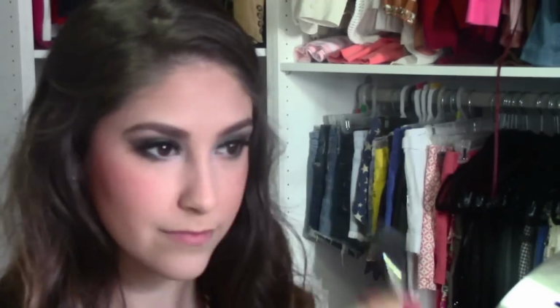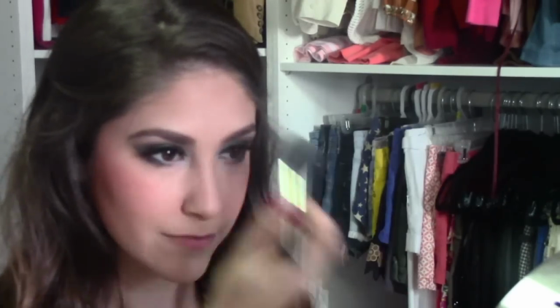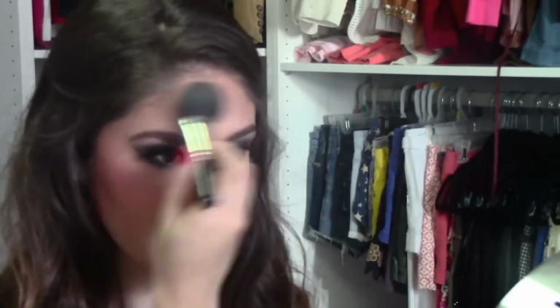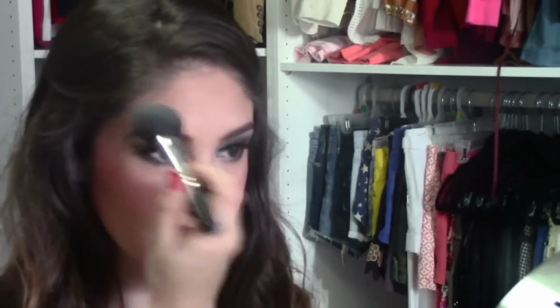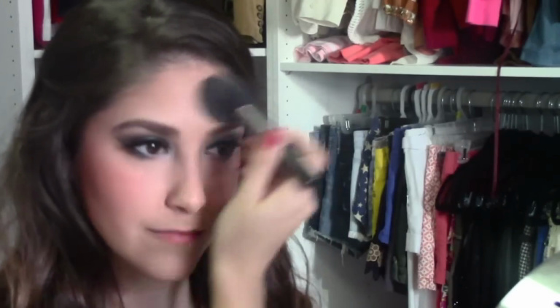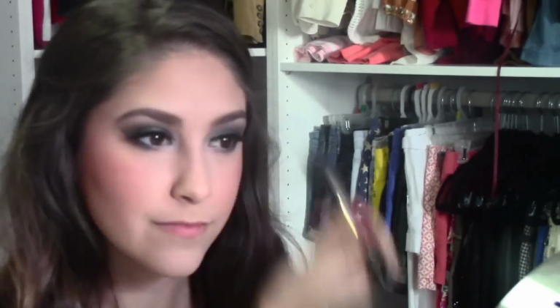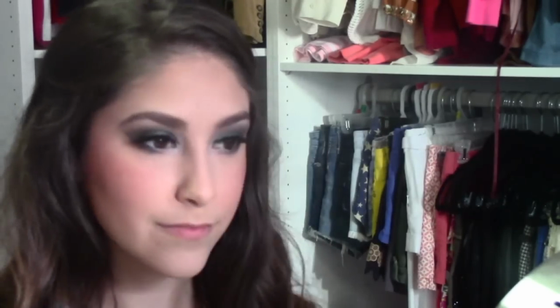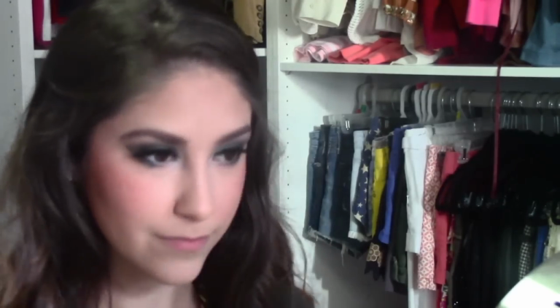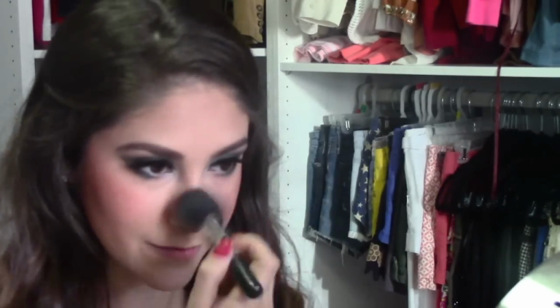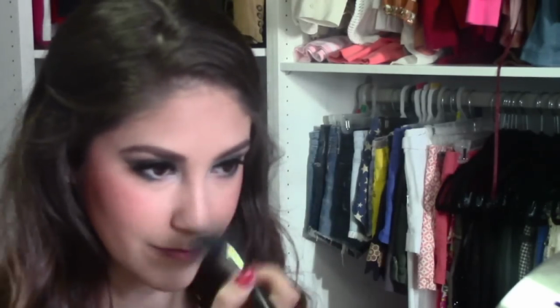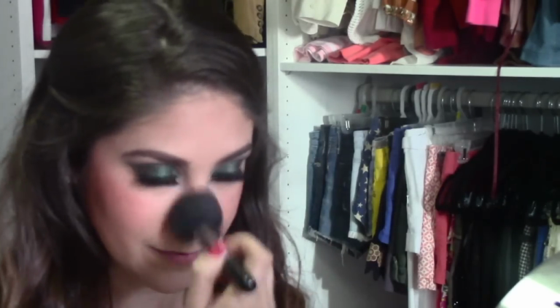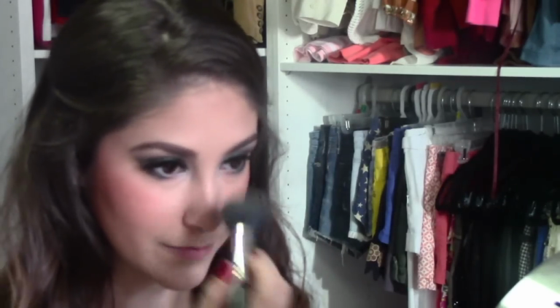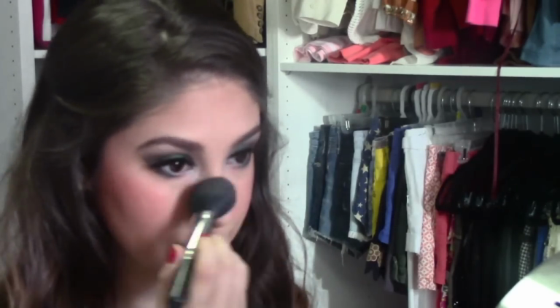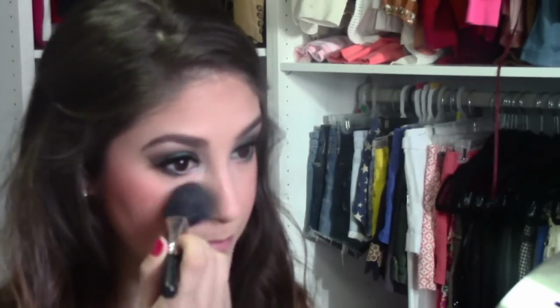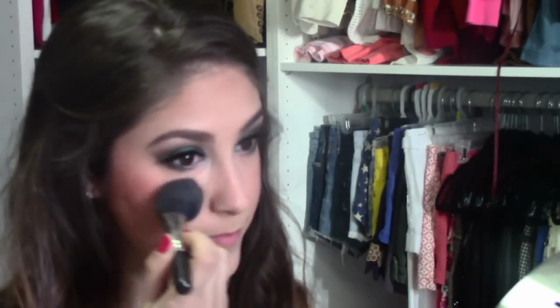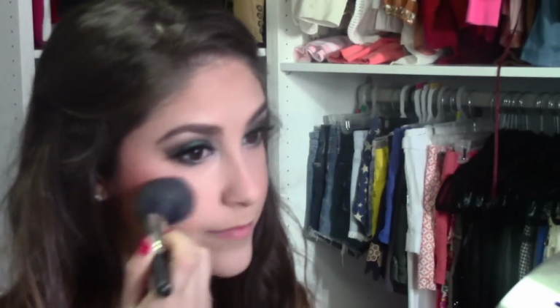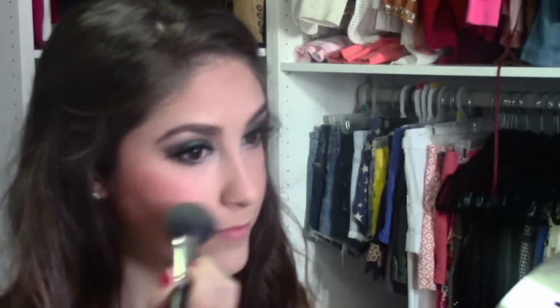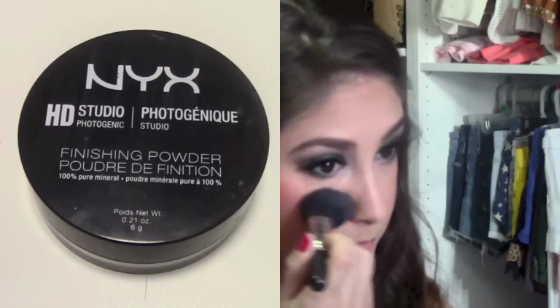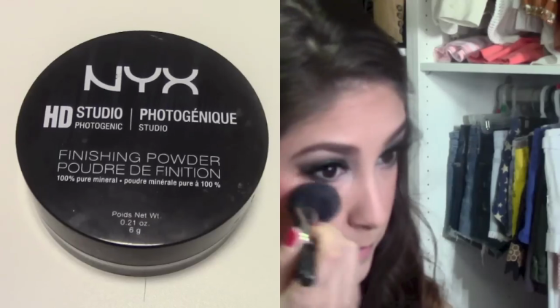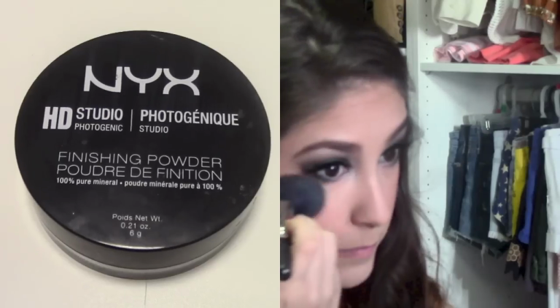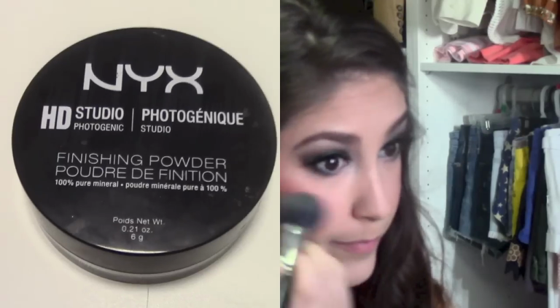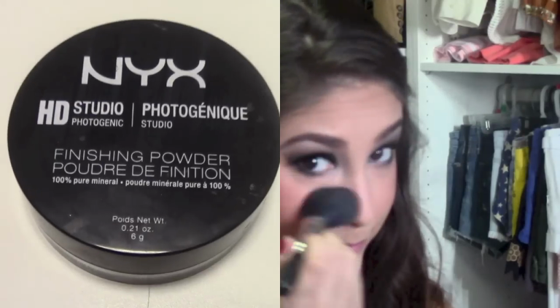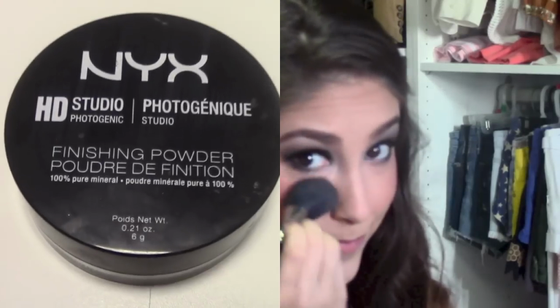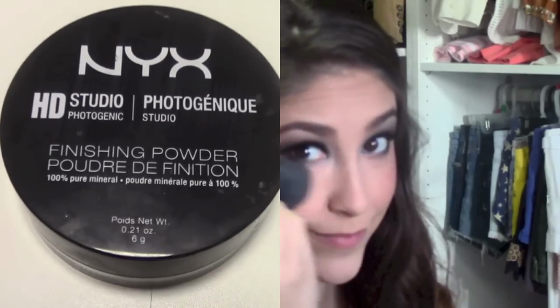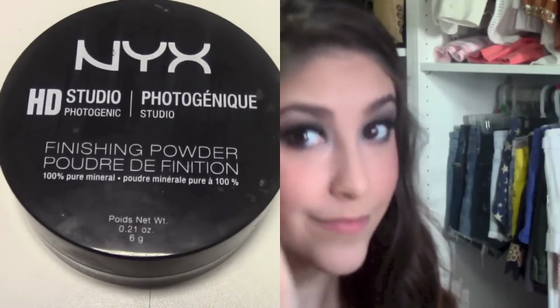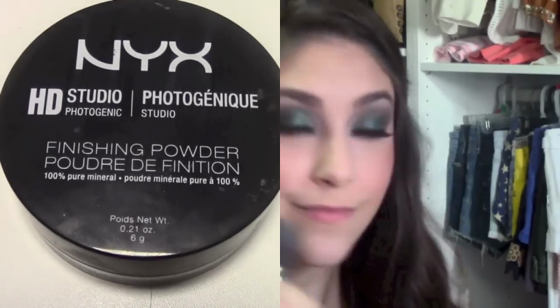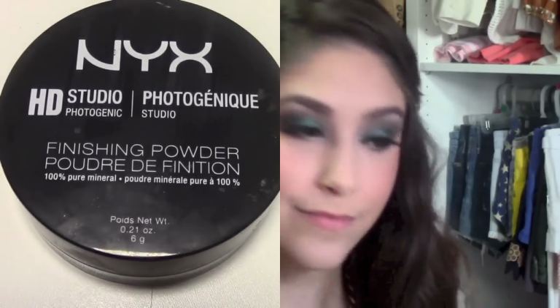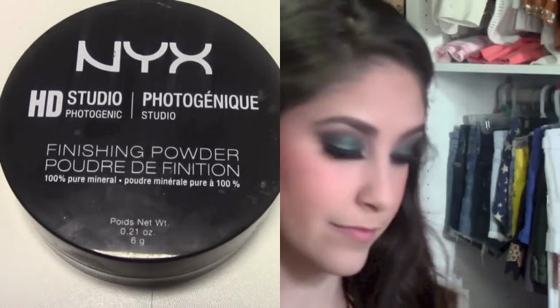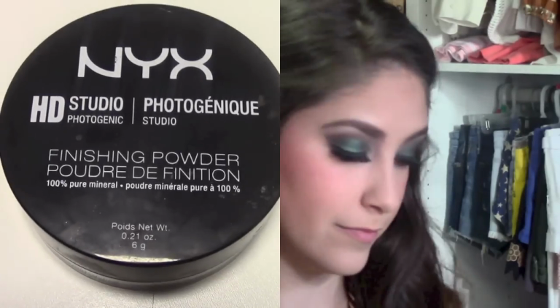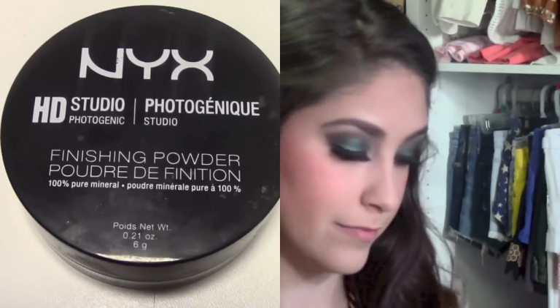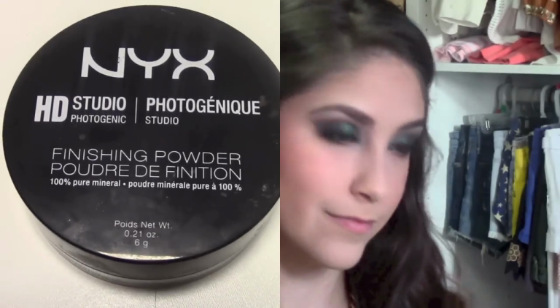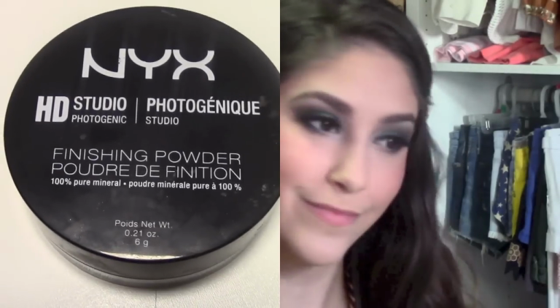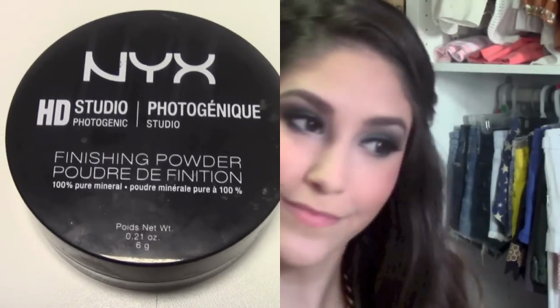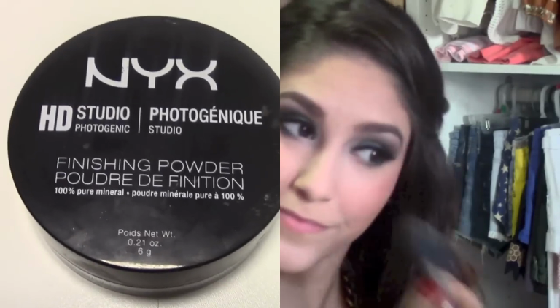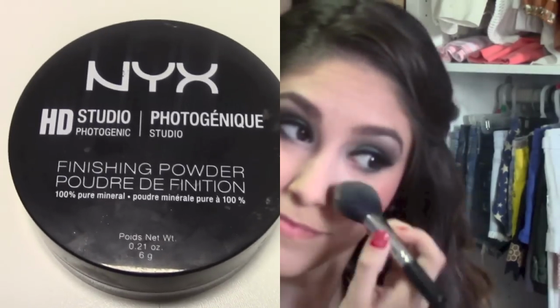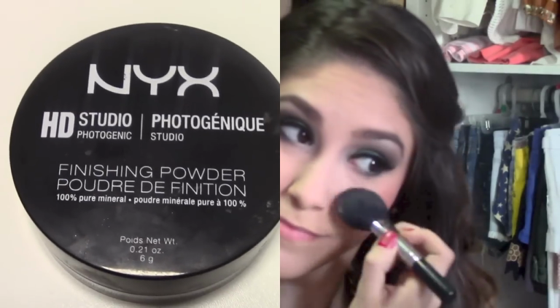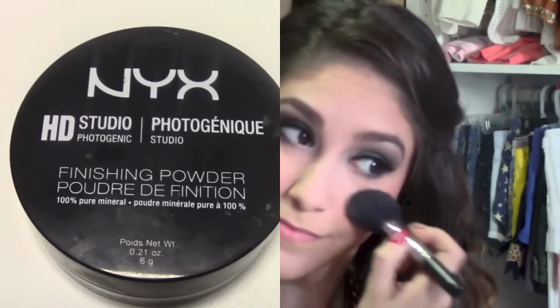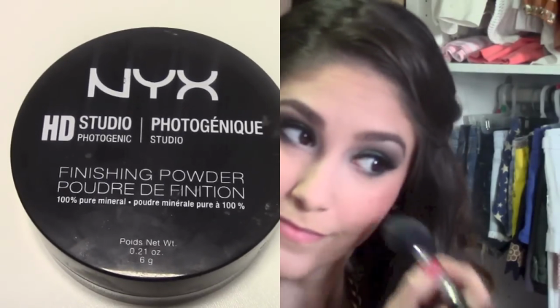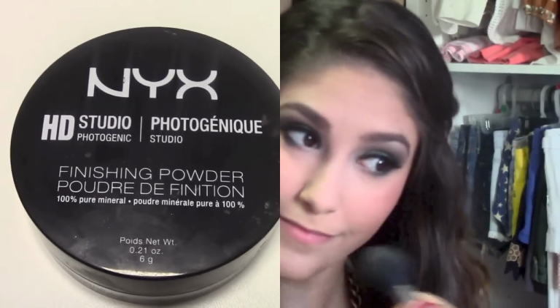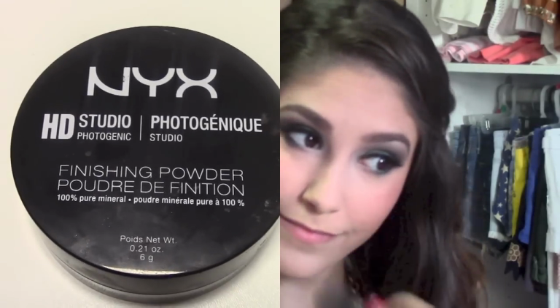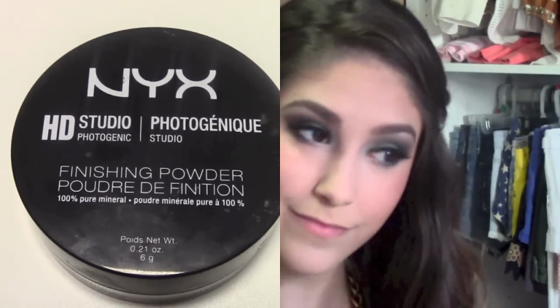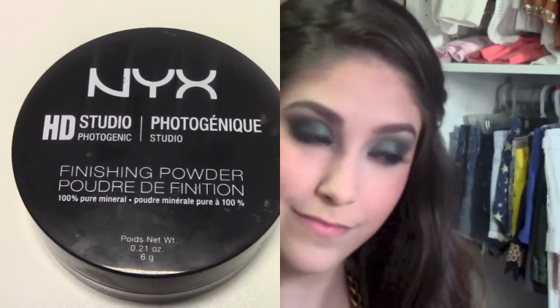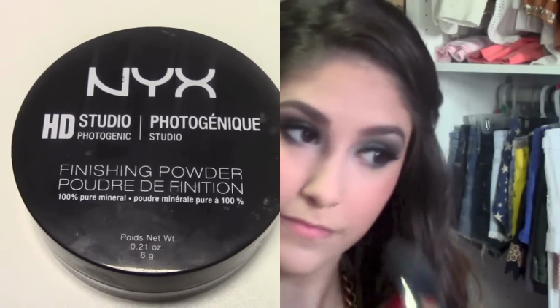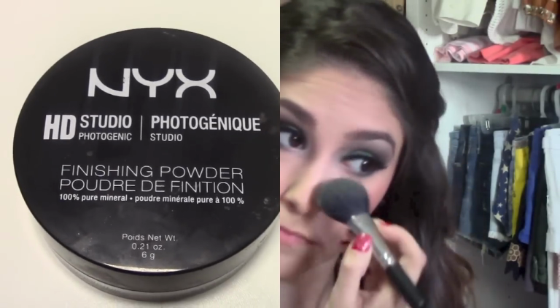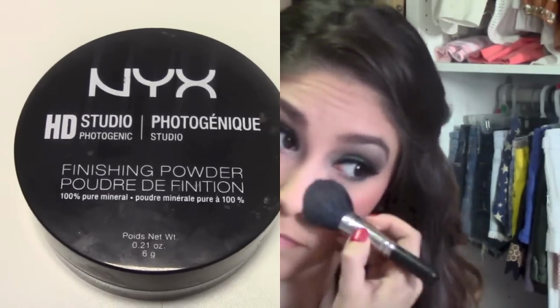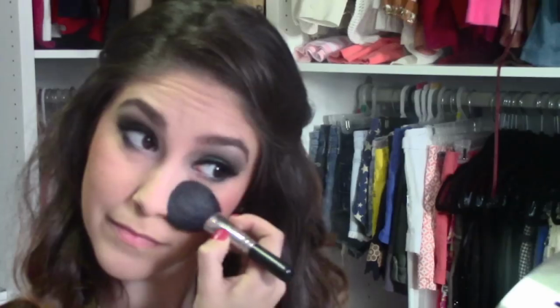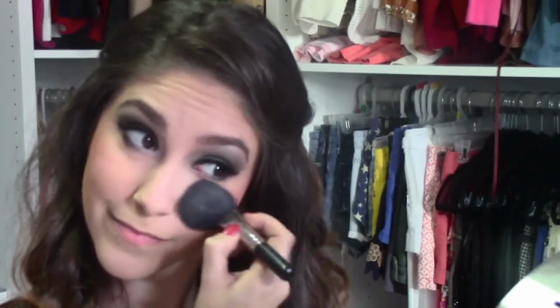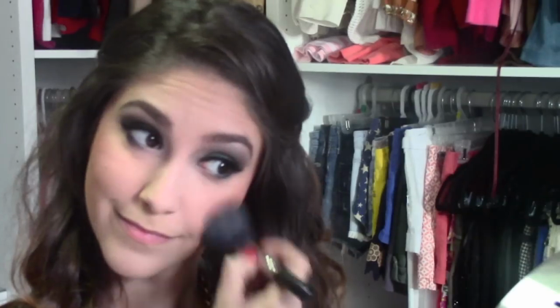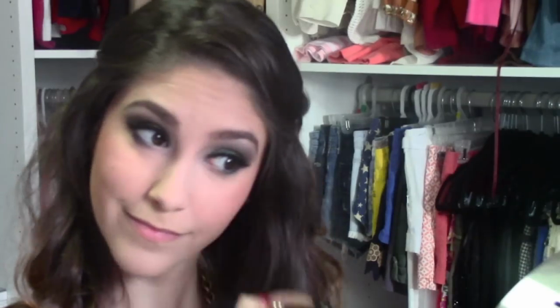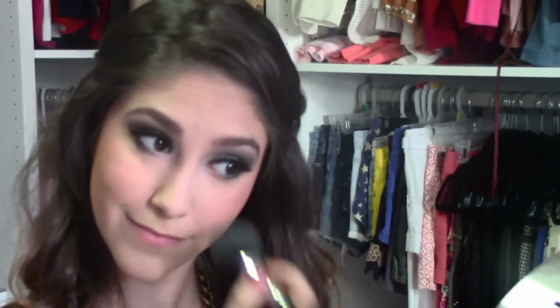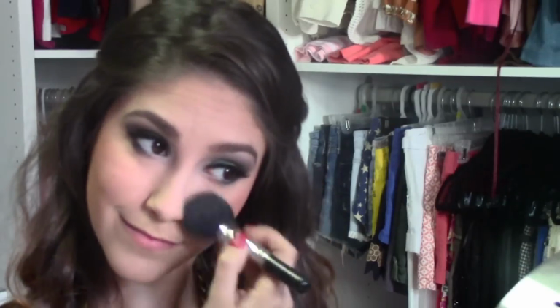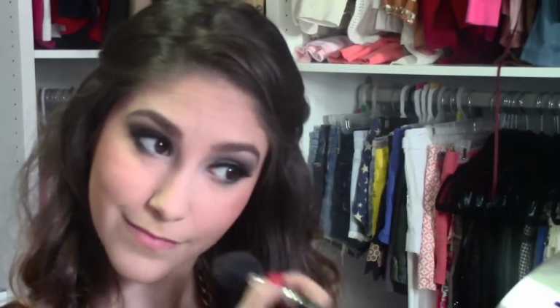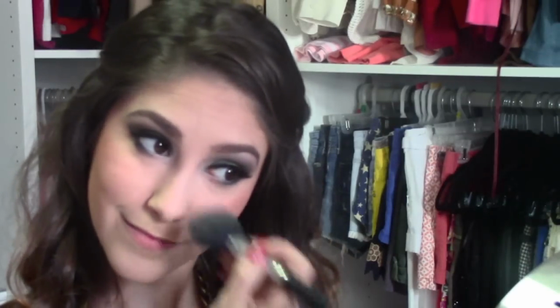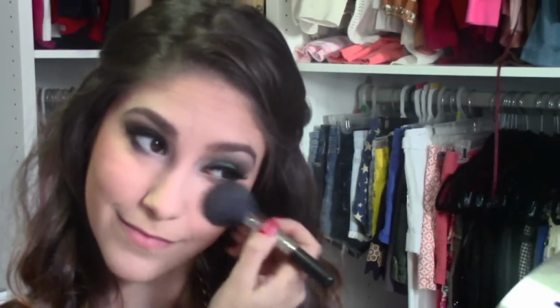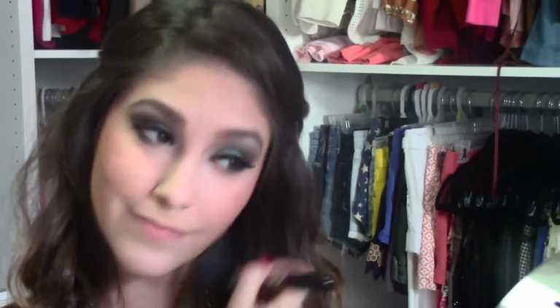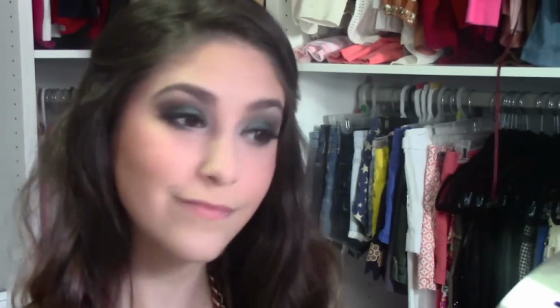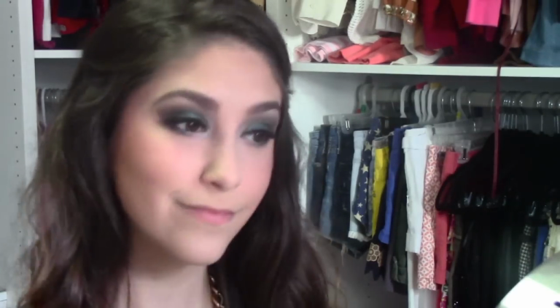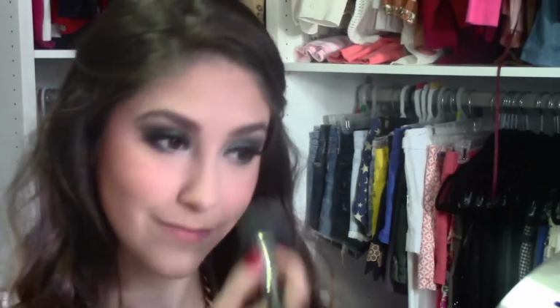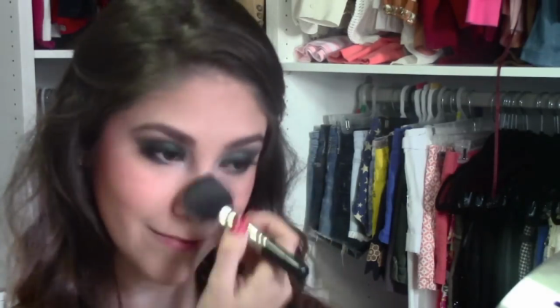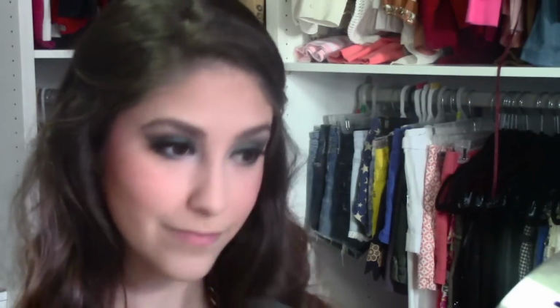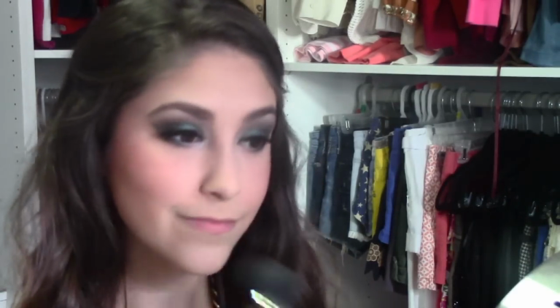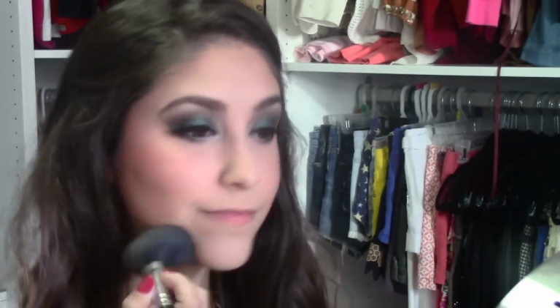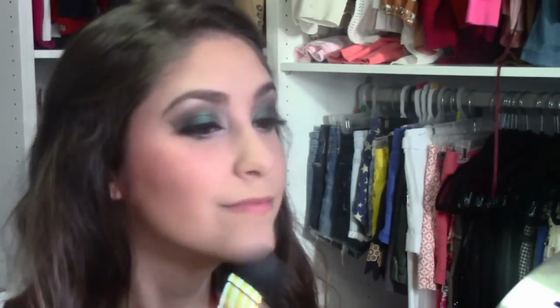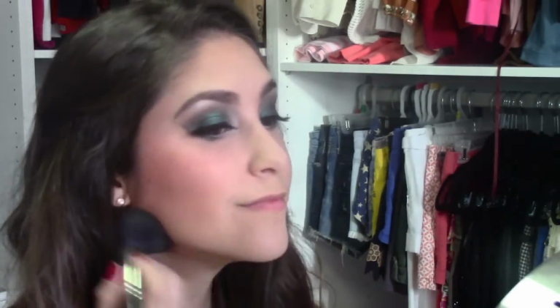To set my face, I'm going to be using translucent powder. I recently bought the NYX HD Photogenic Powder, and I'm absolutely in love with it.